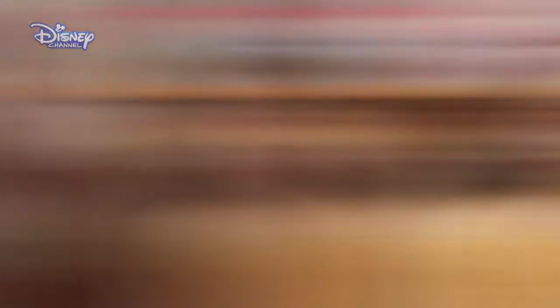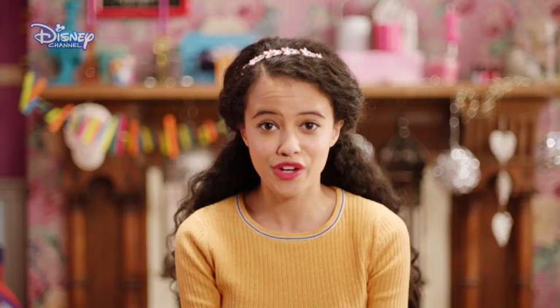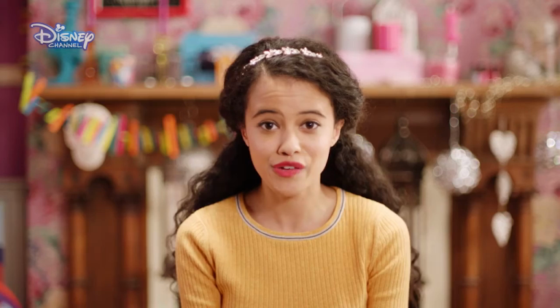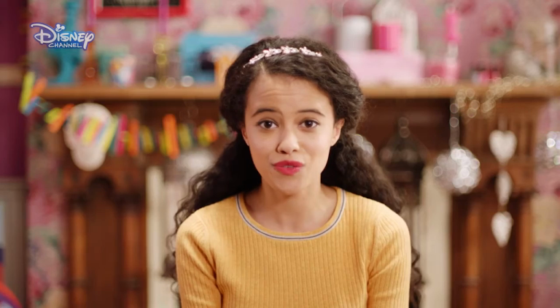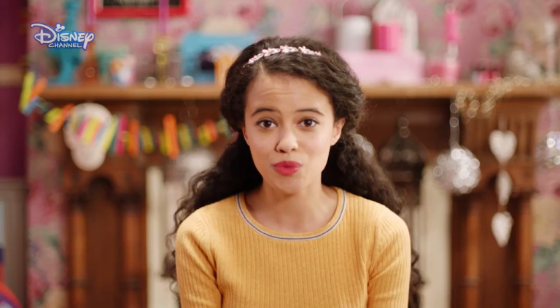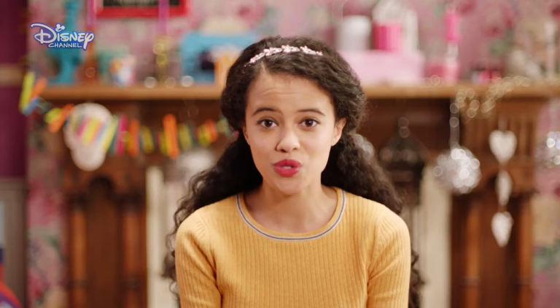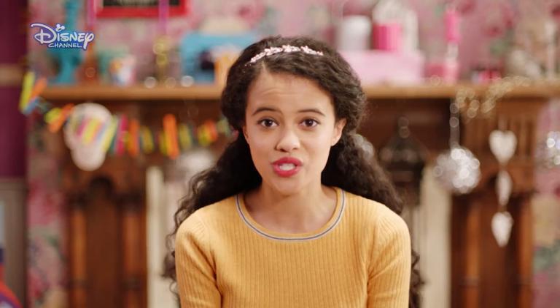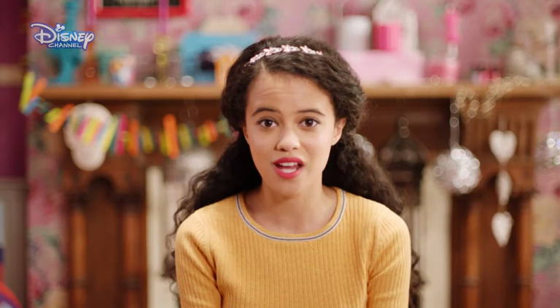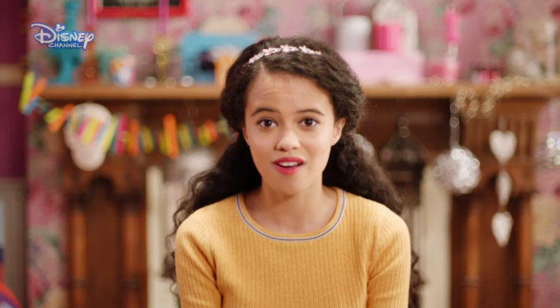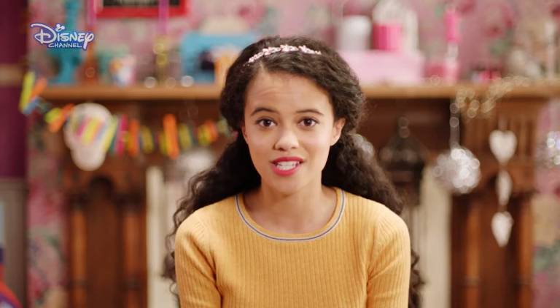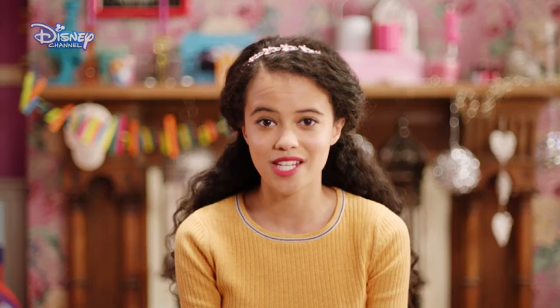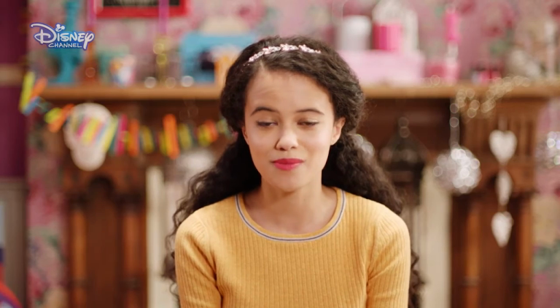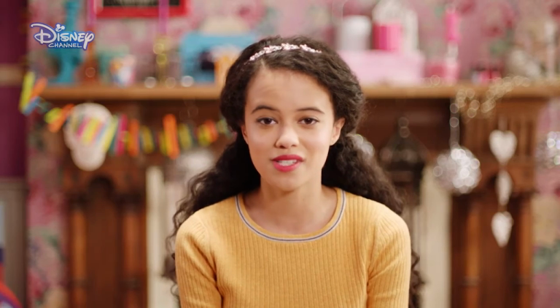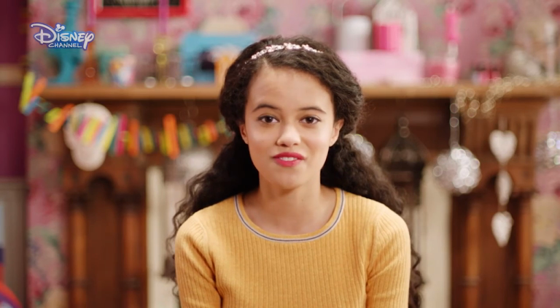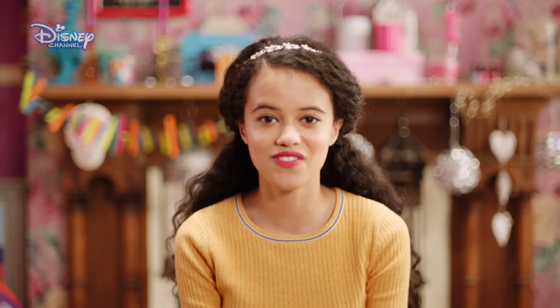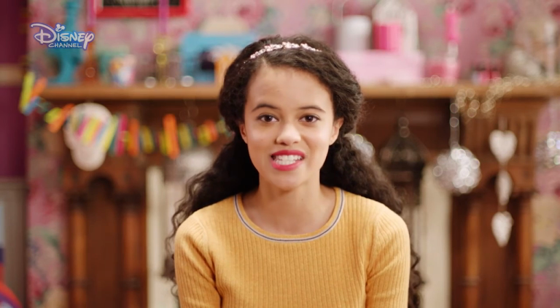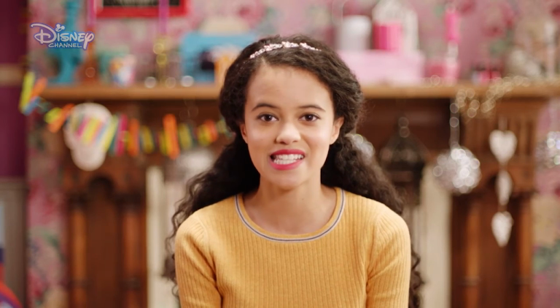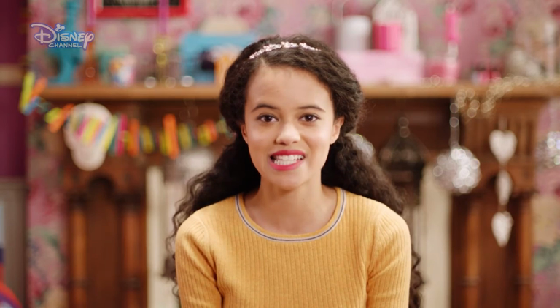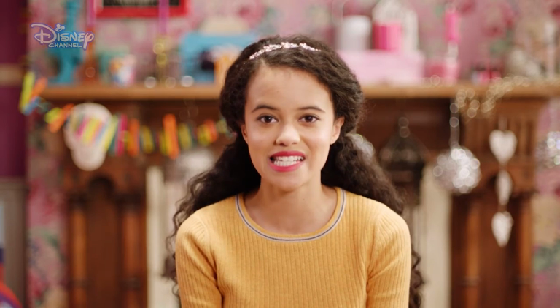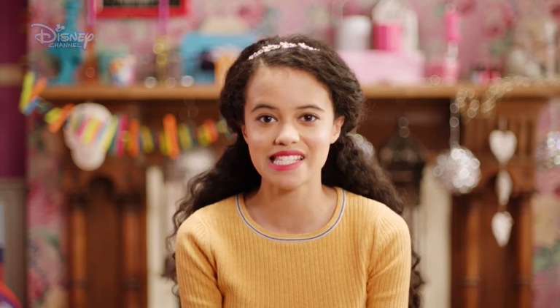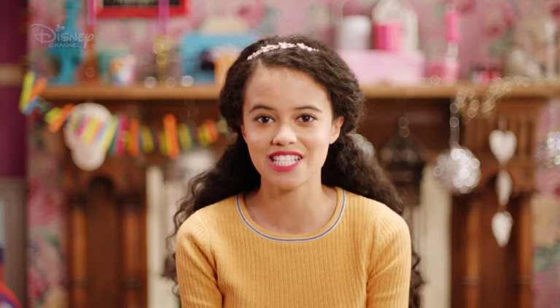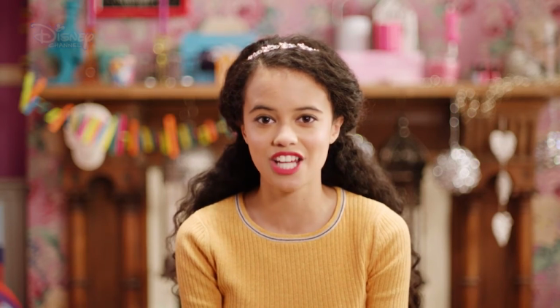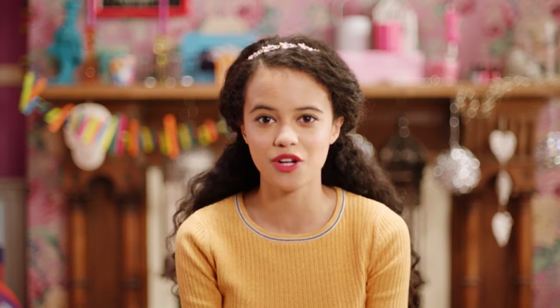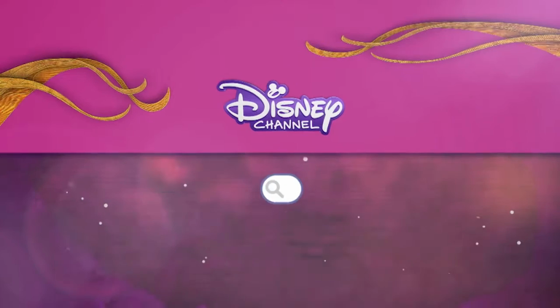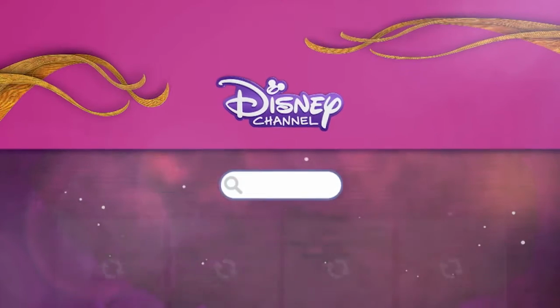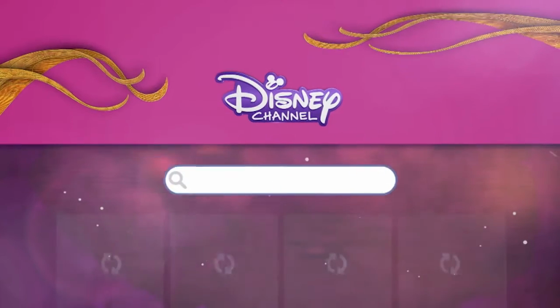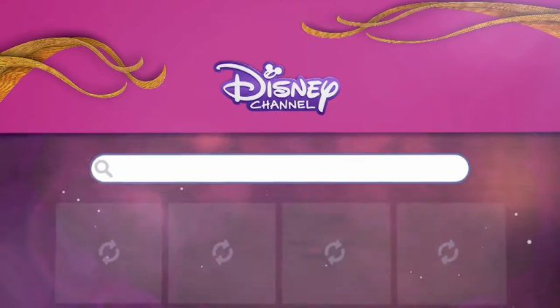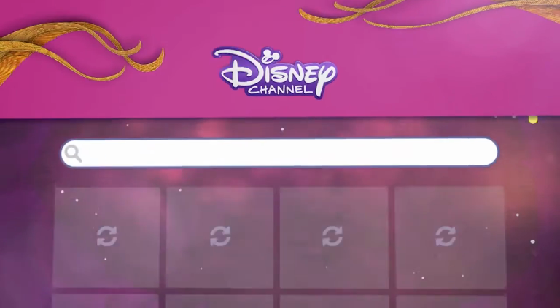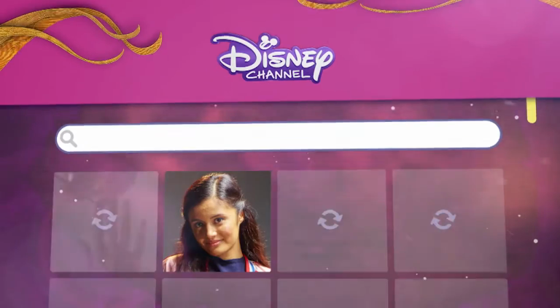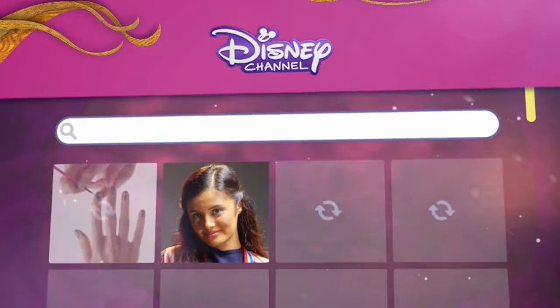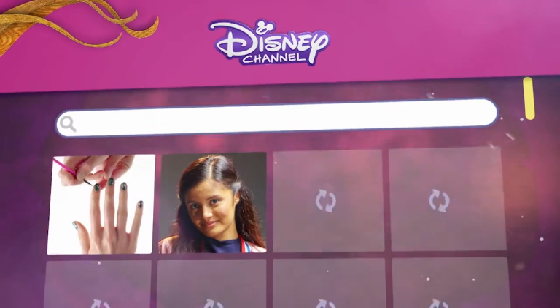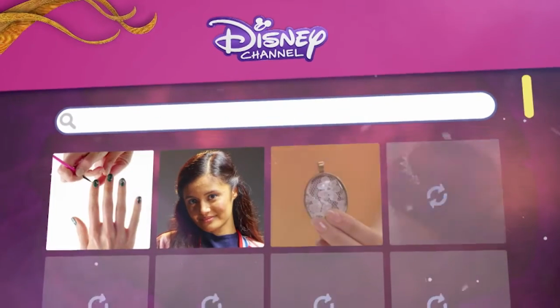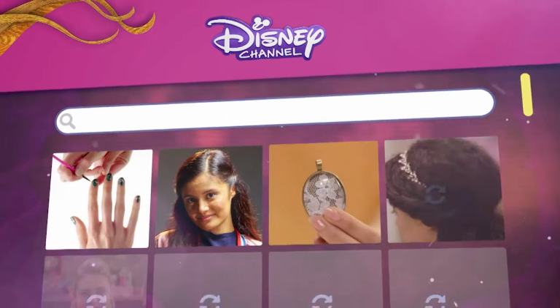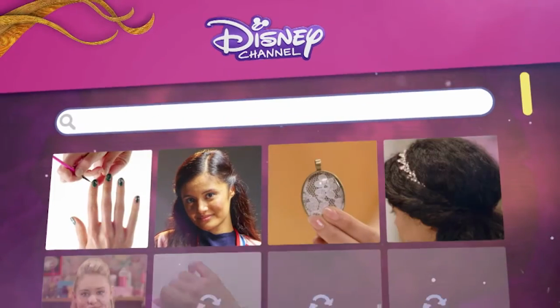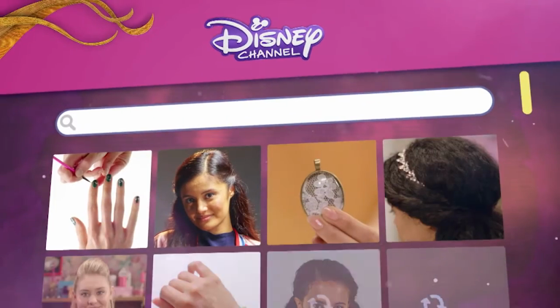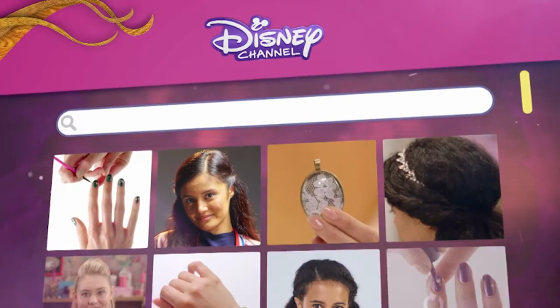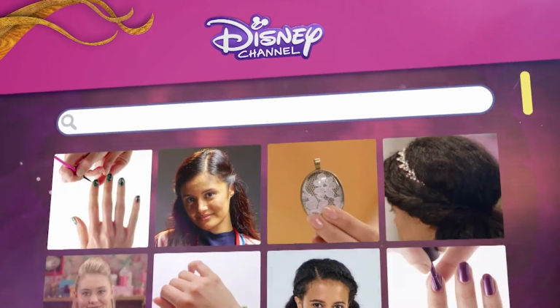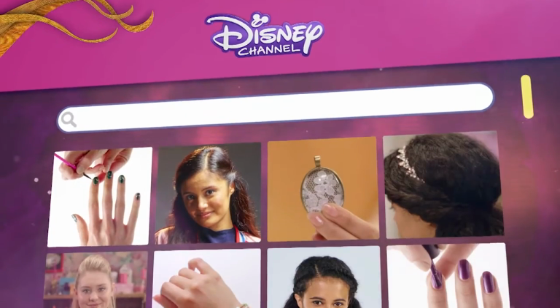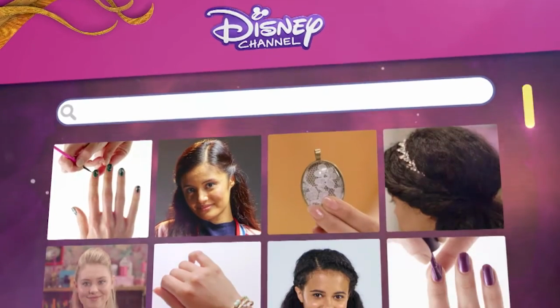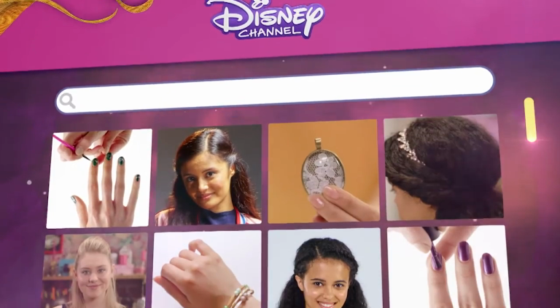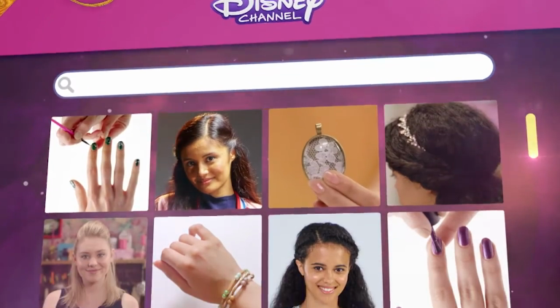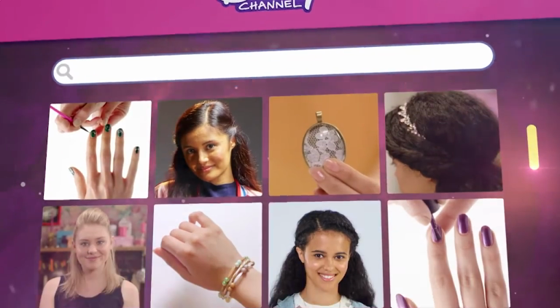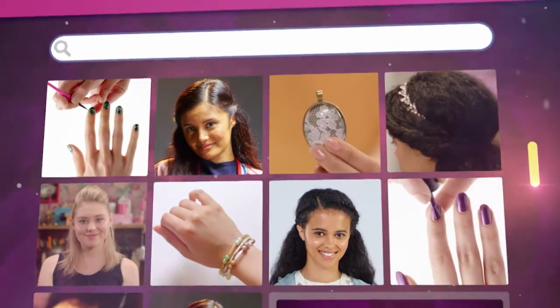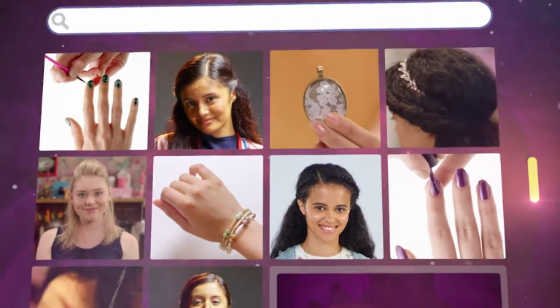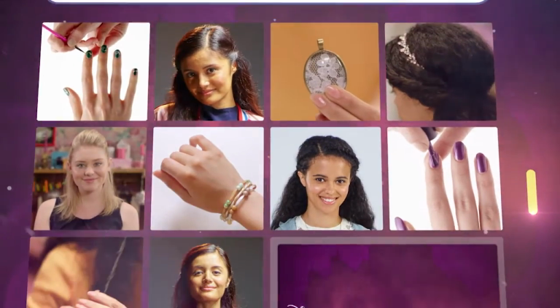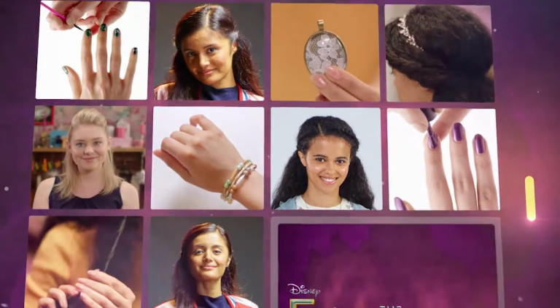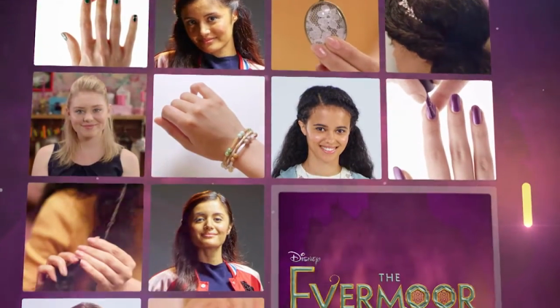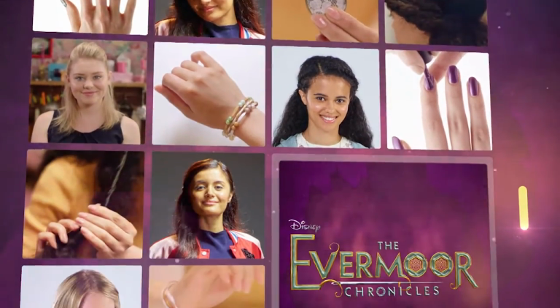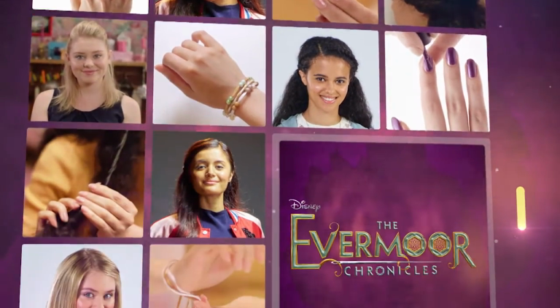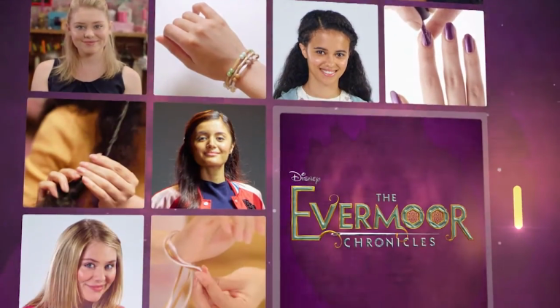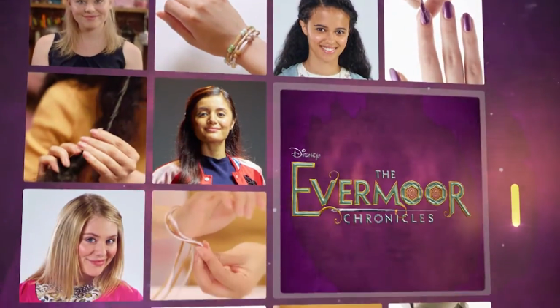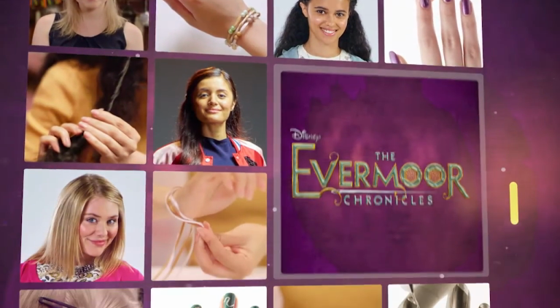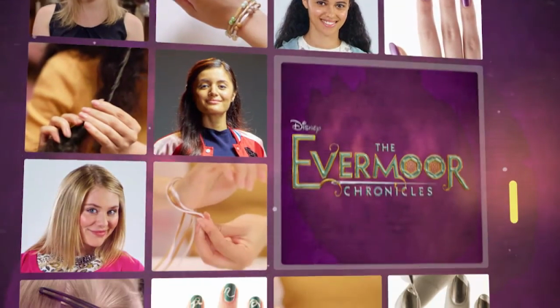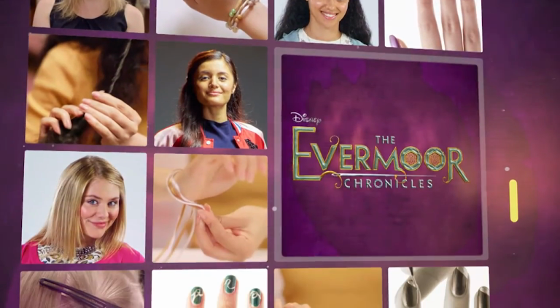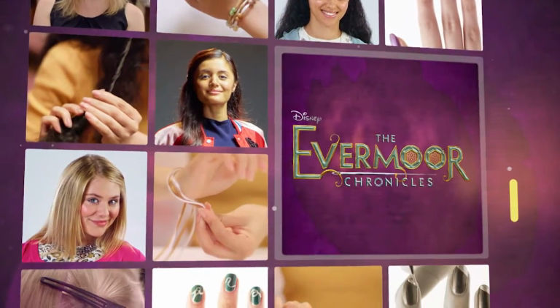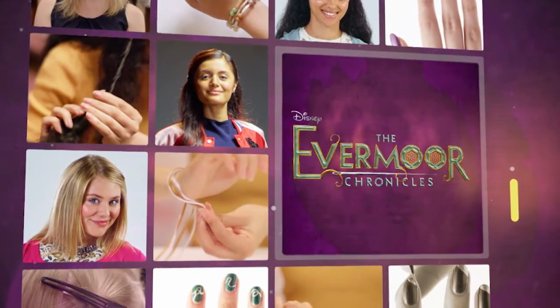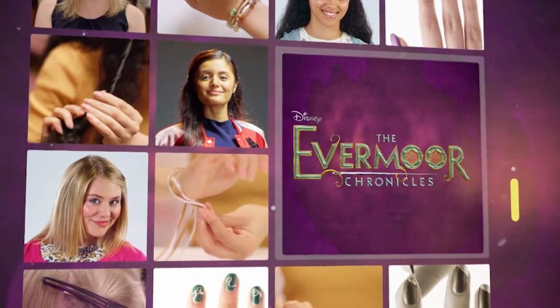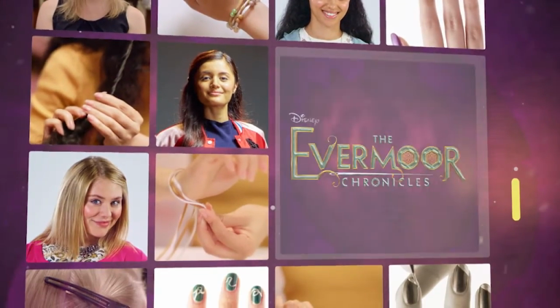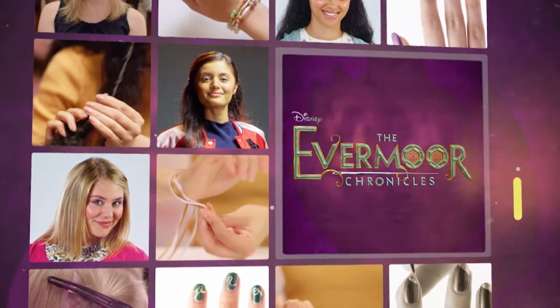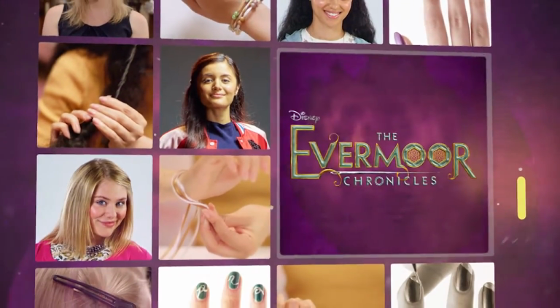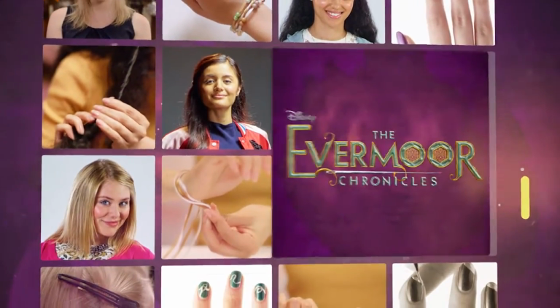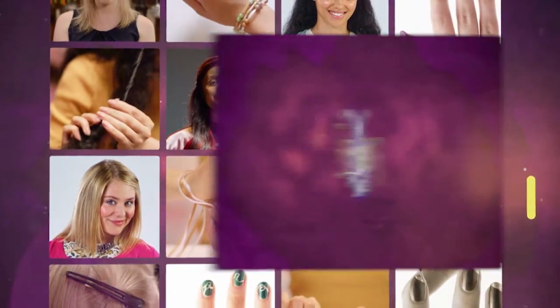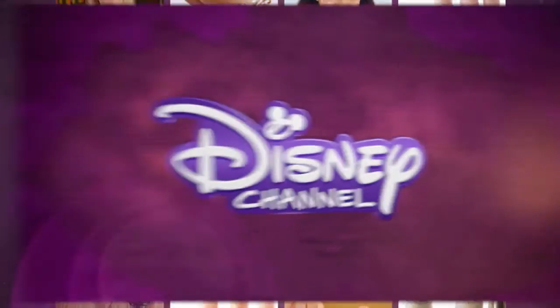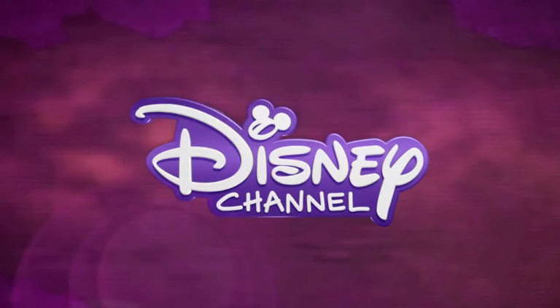For even more style tips, visit the Disney Channel website. And make sure you catch the Evermore Chronicles only on Disney Channel.